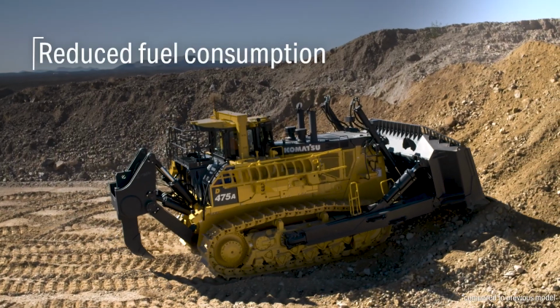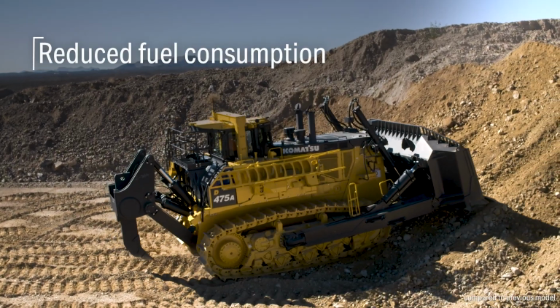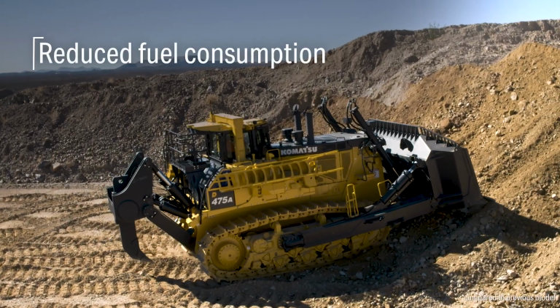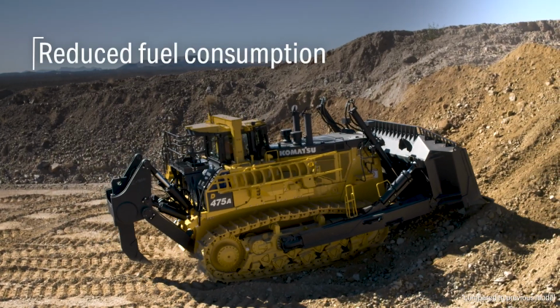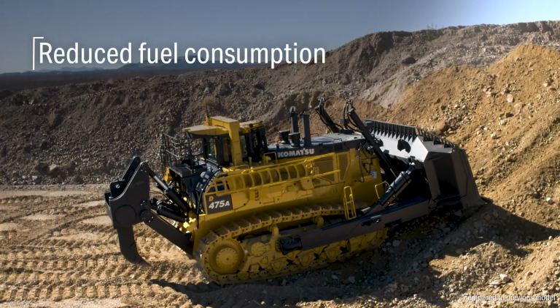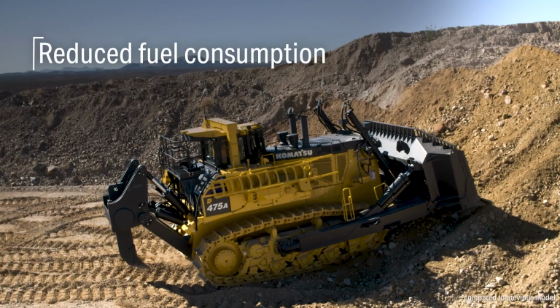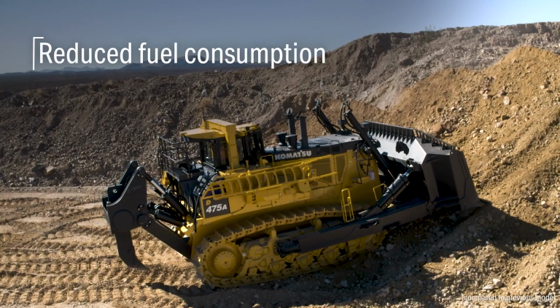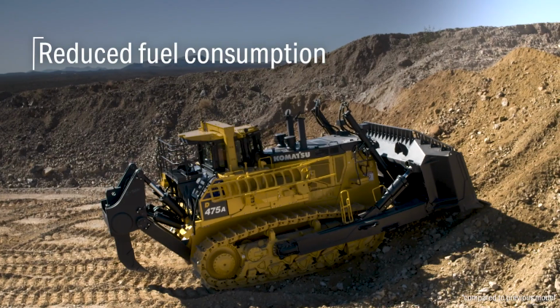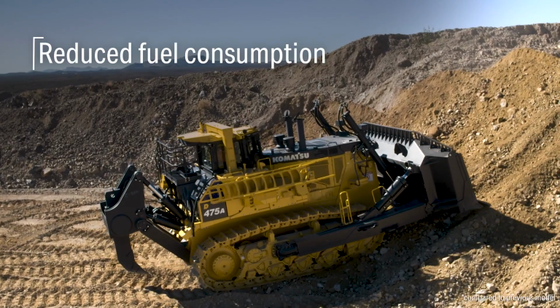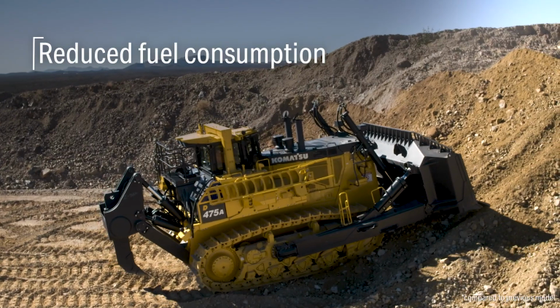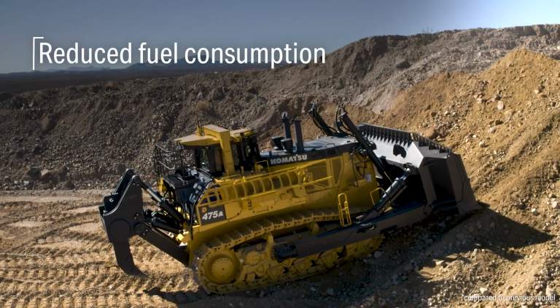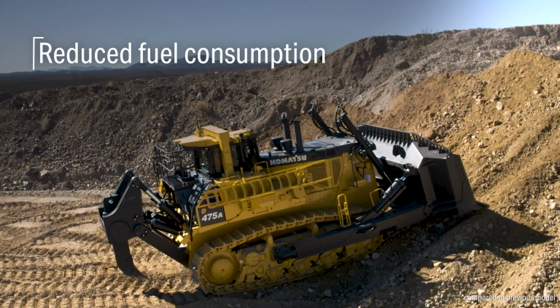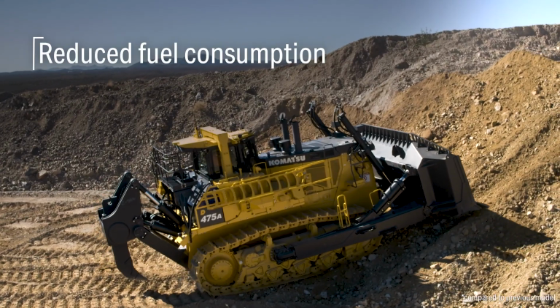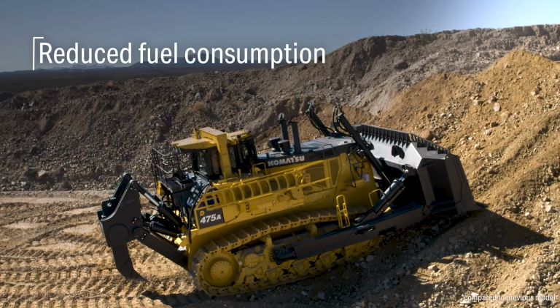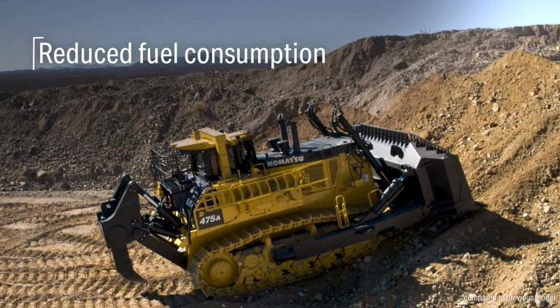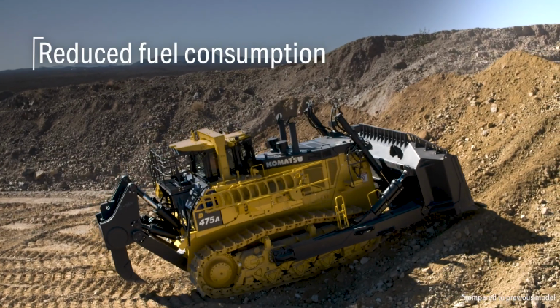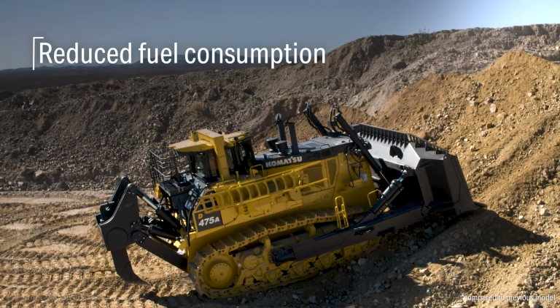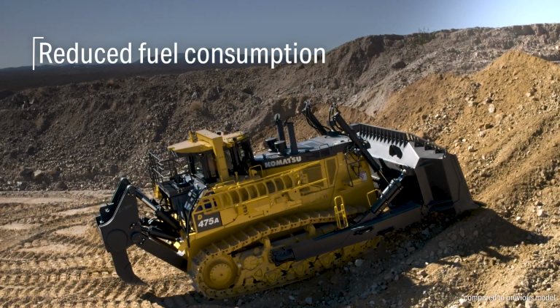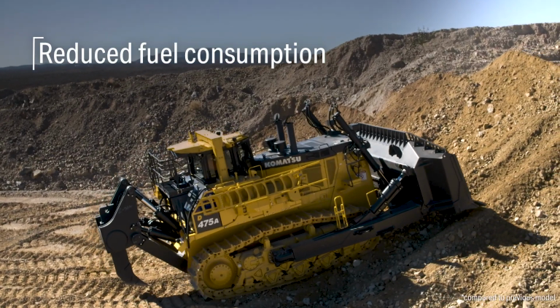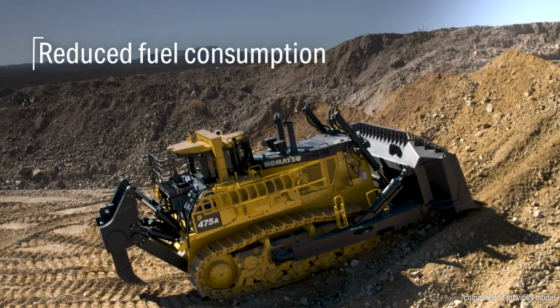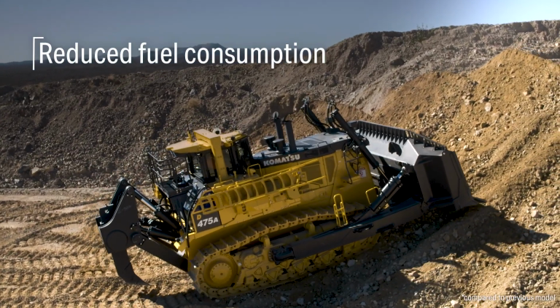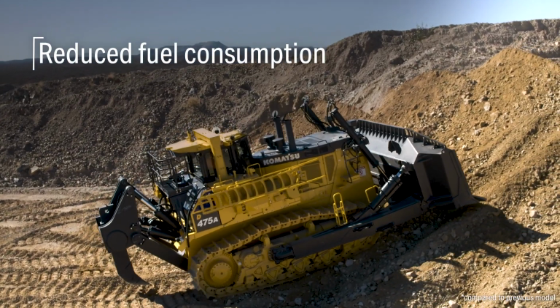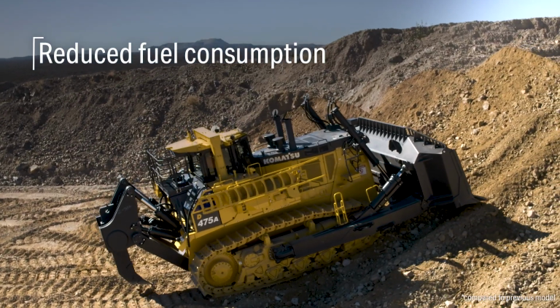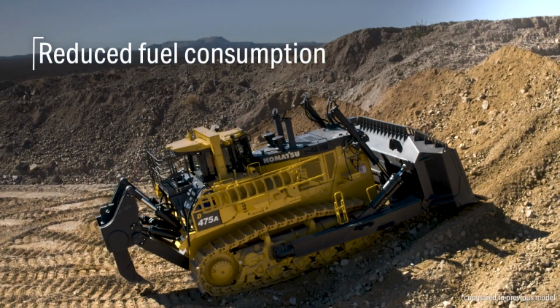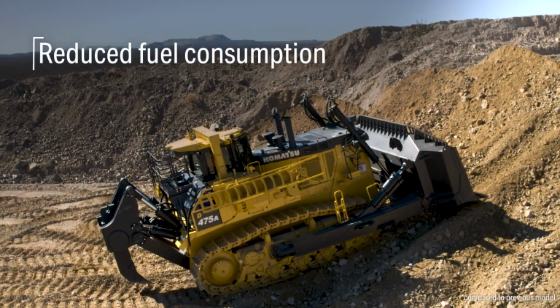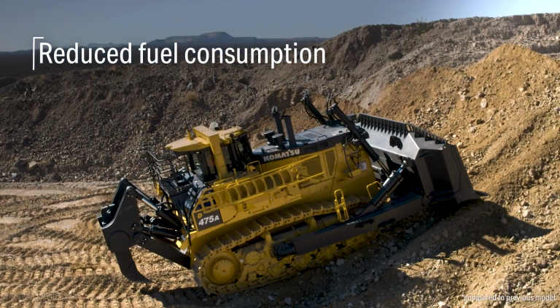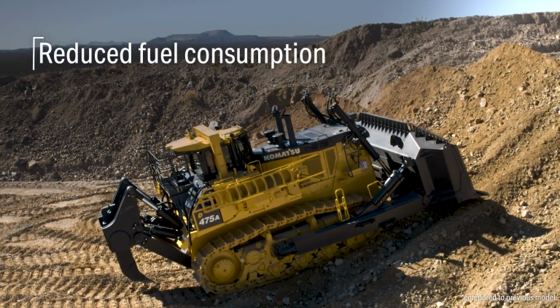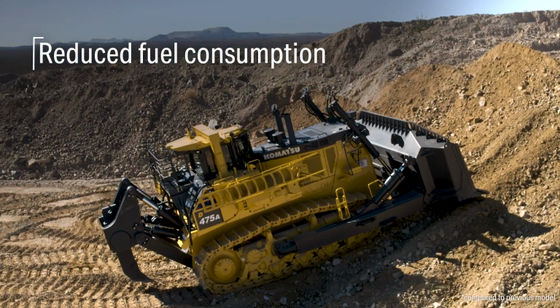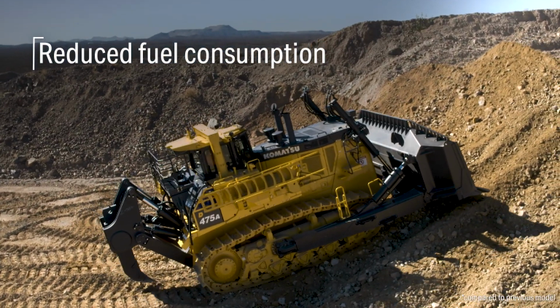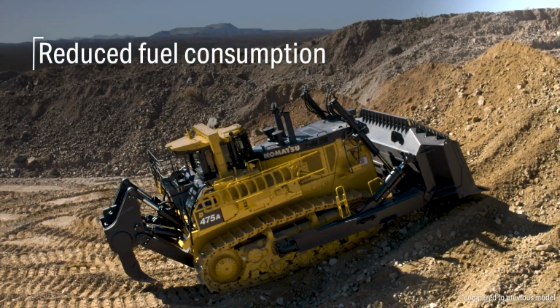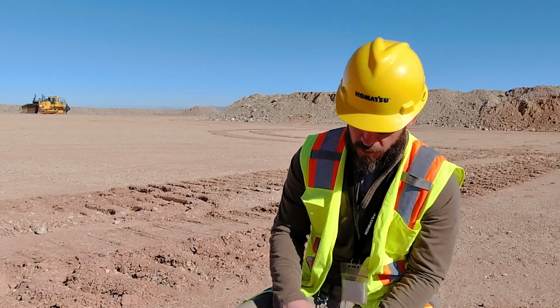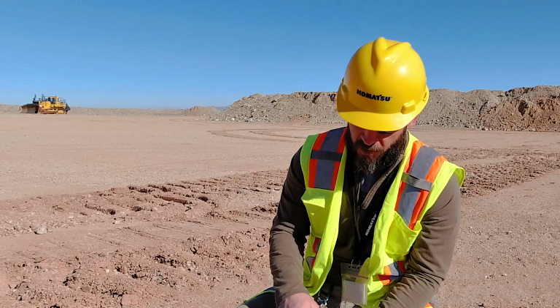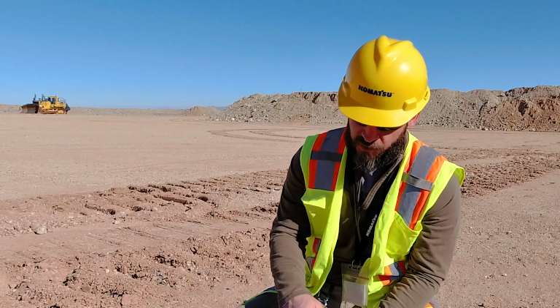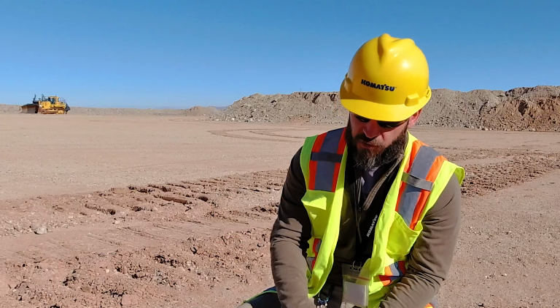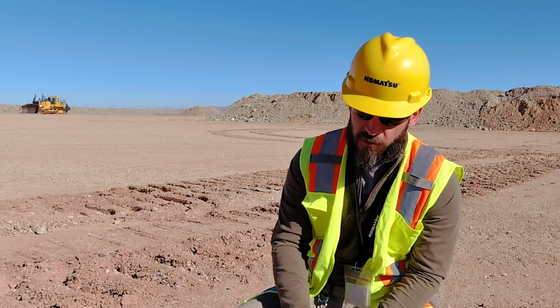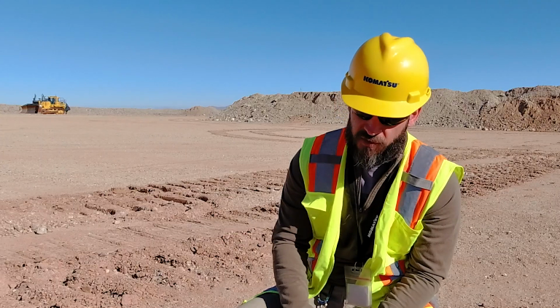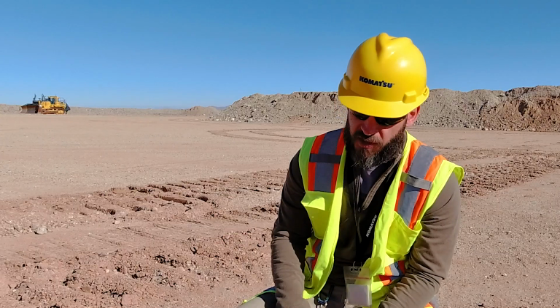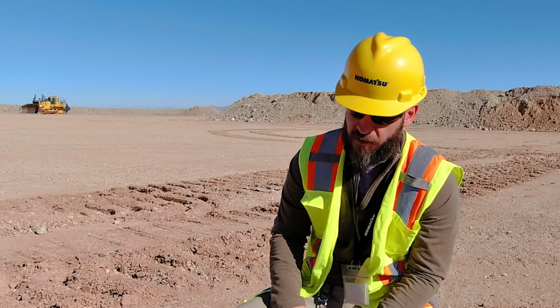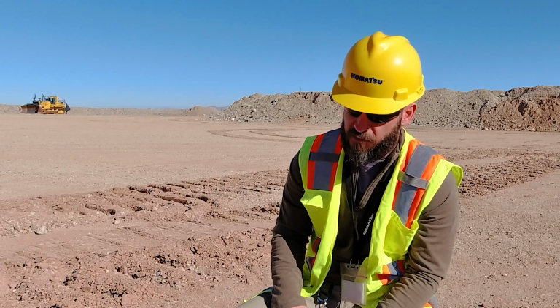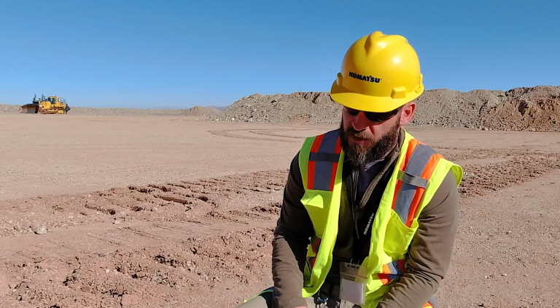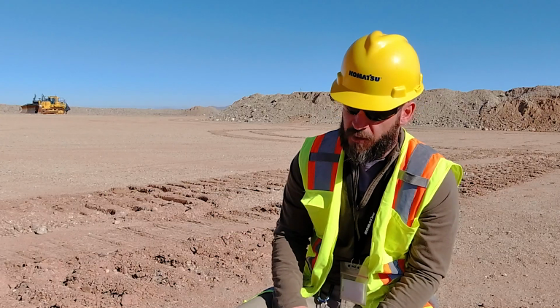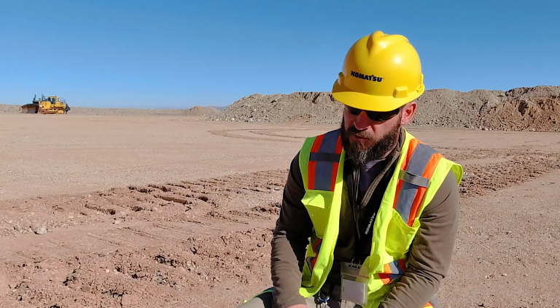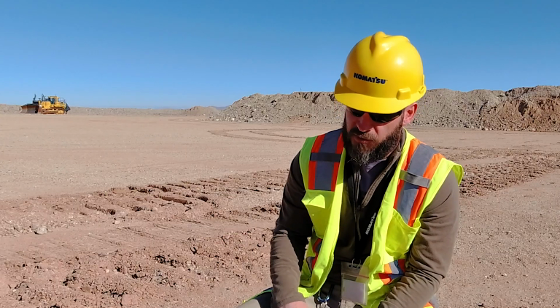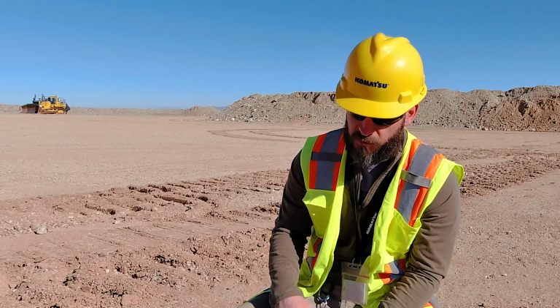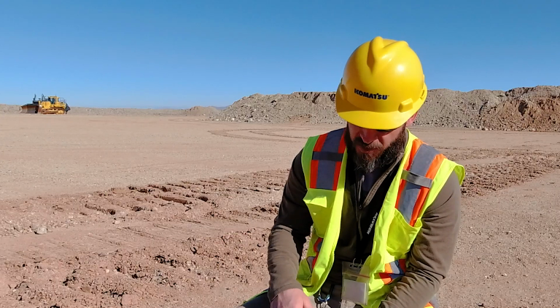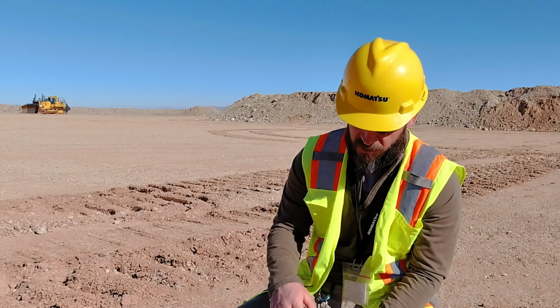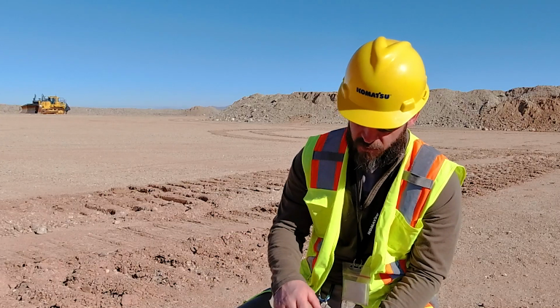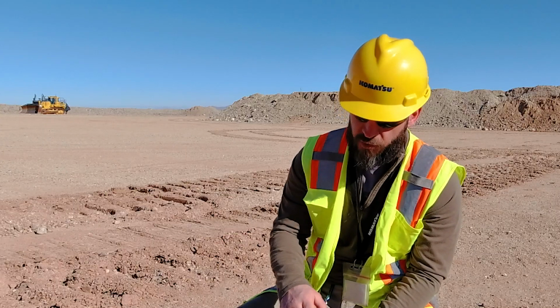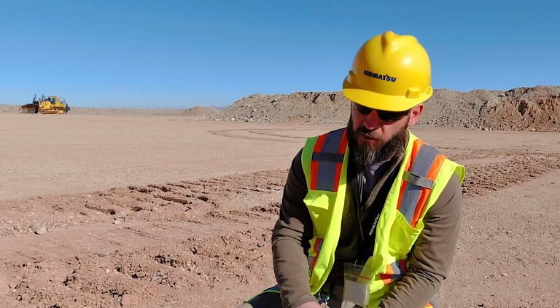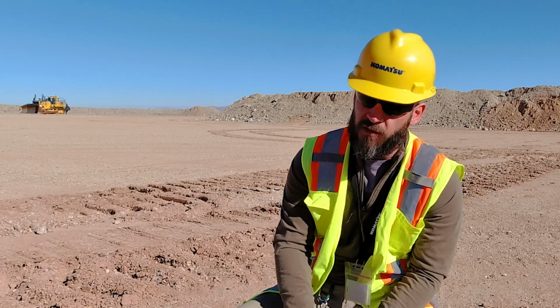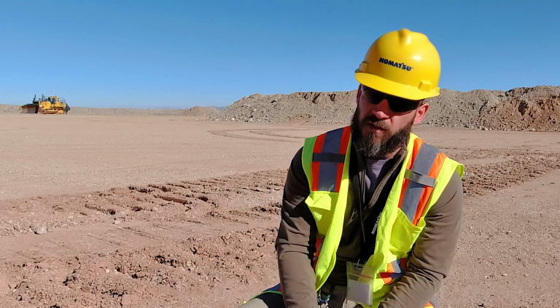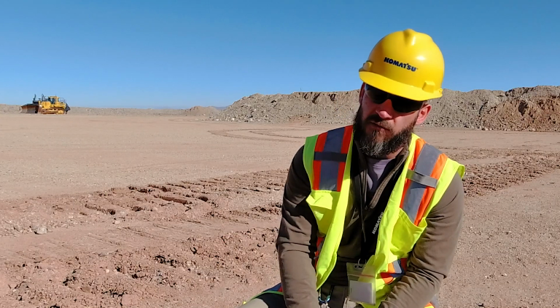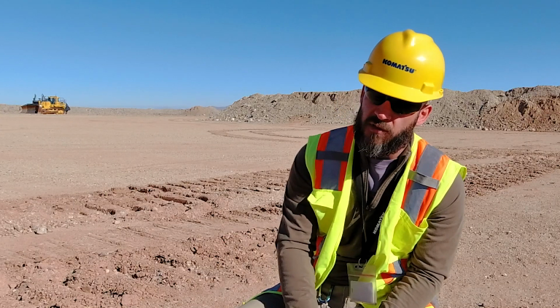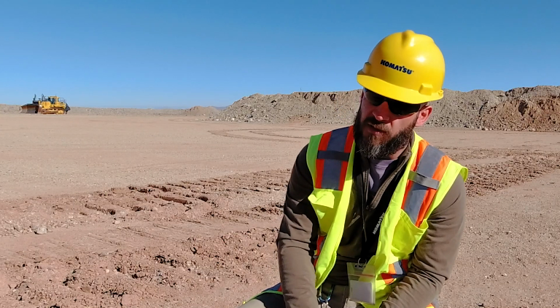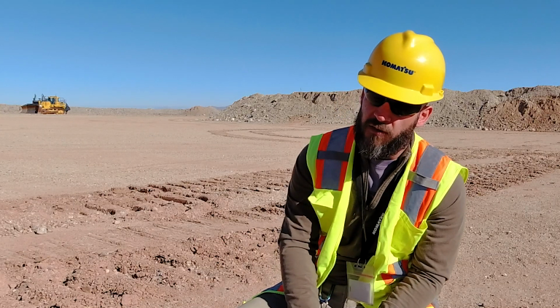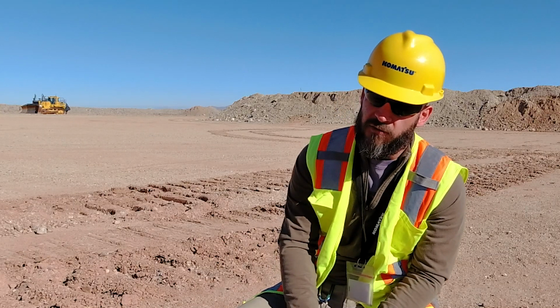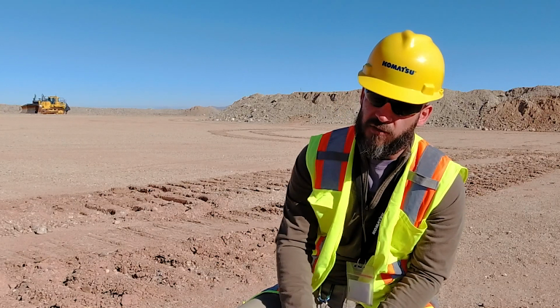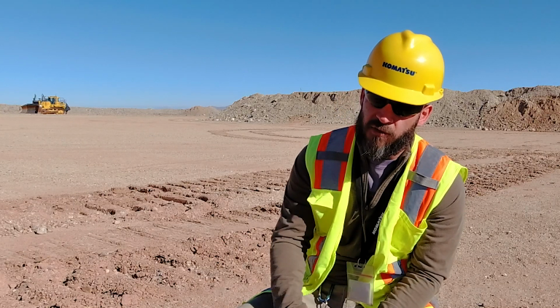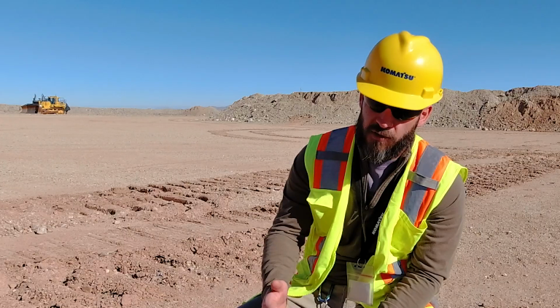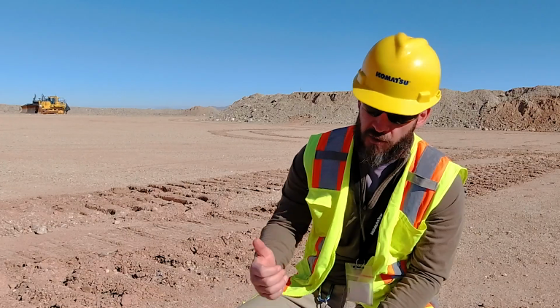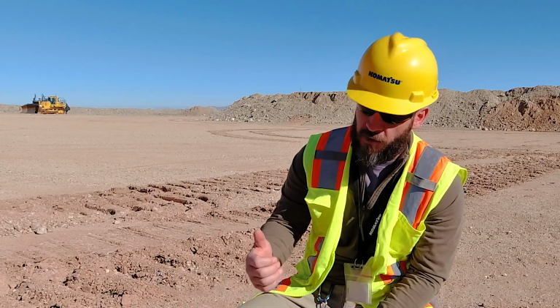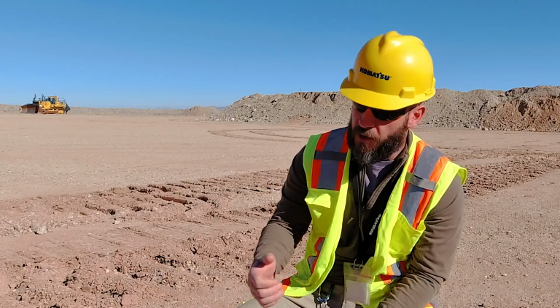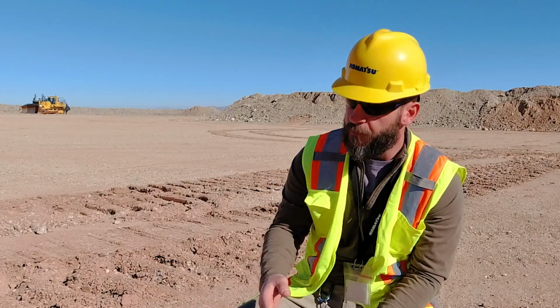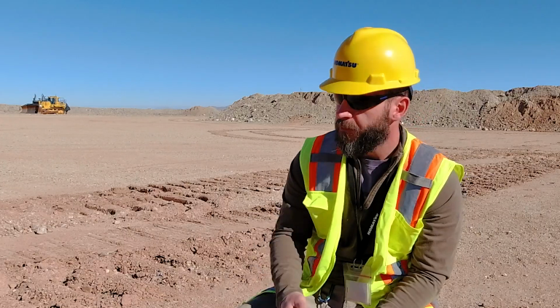With that lockup torque converter we're reducing fuel. You get shorter cycle times, which means your productivity levels are going to go up.